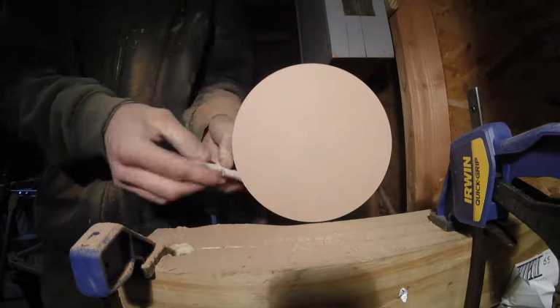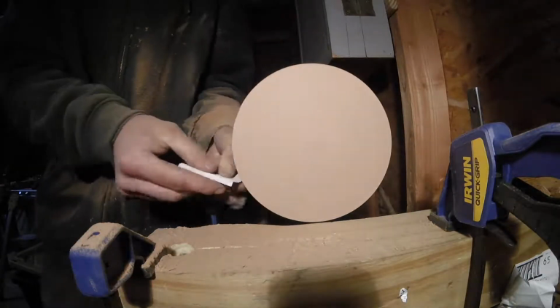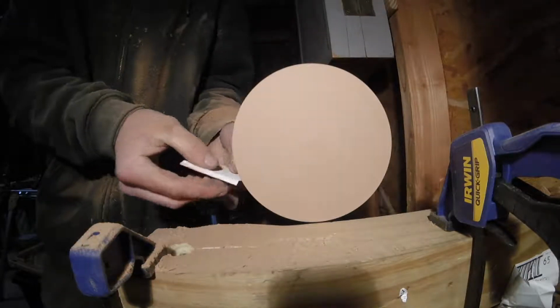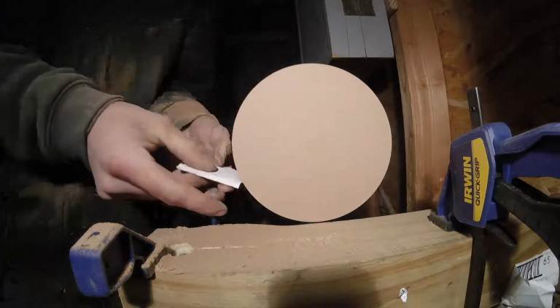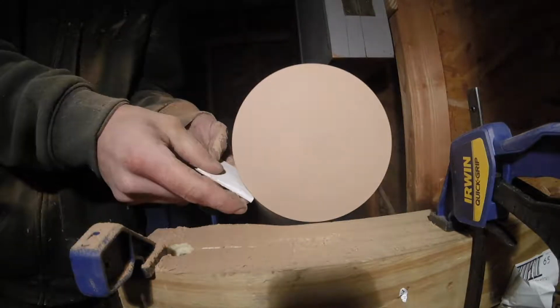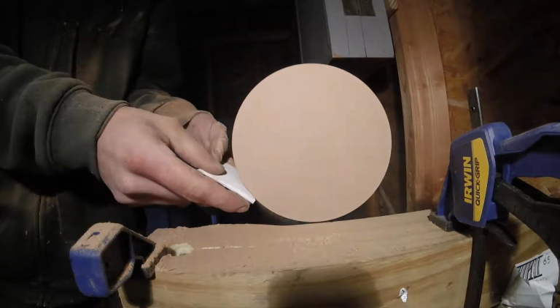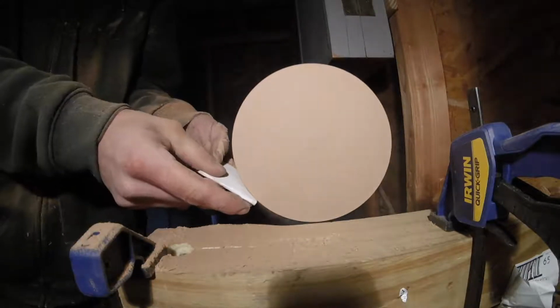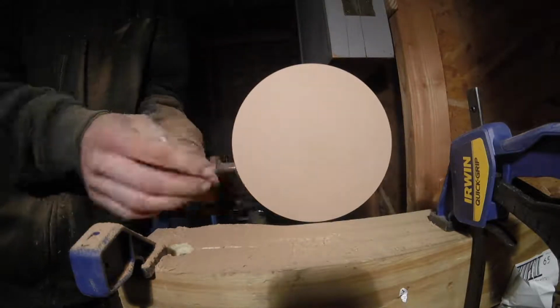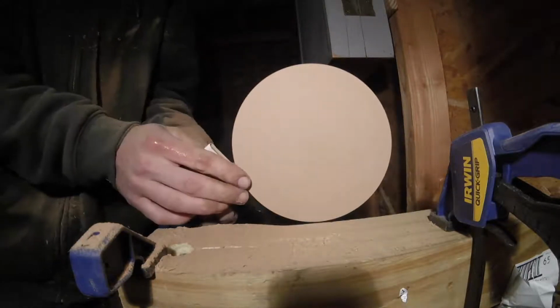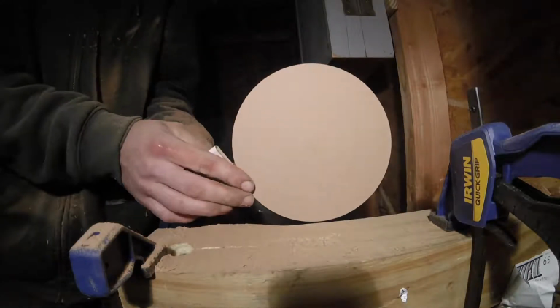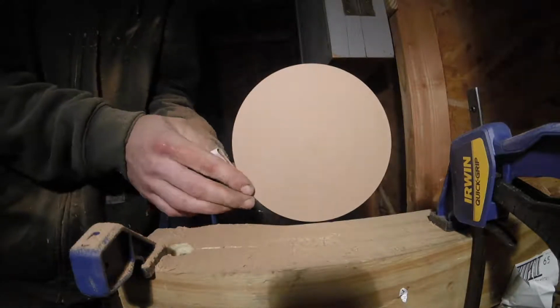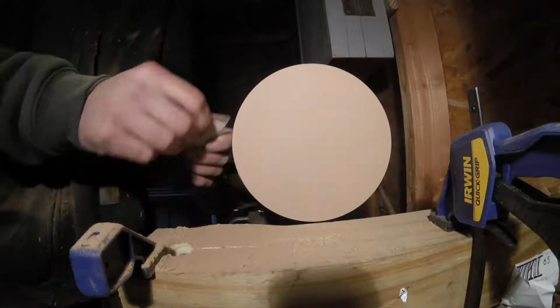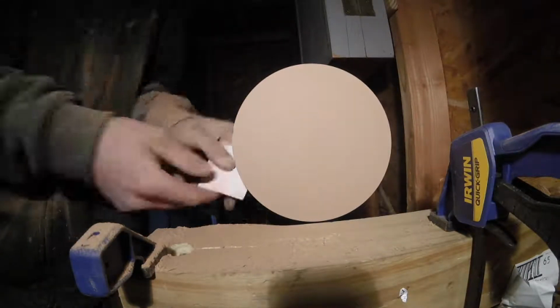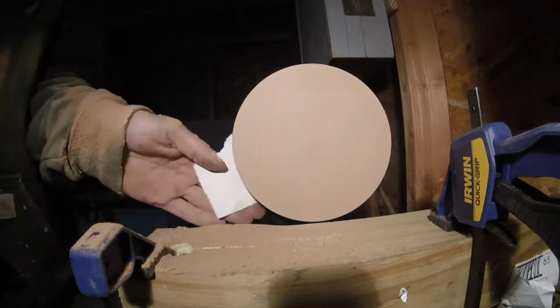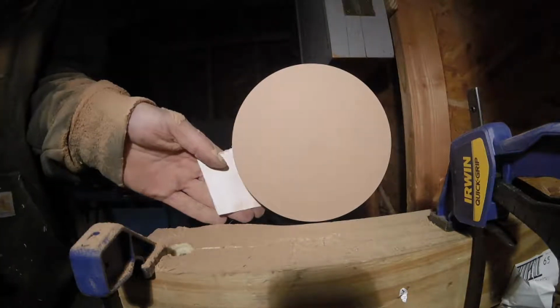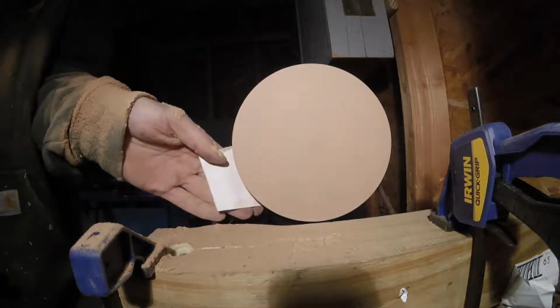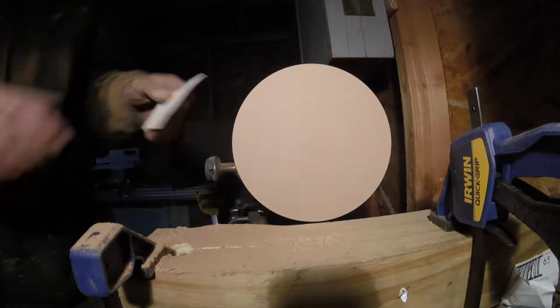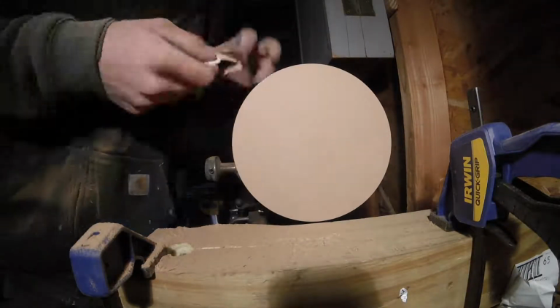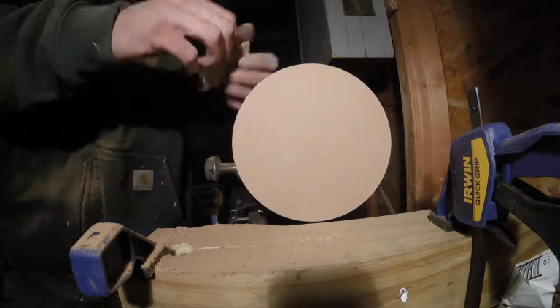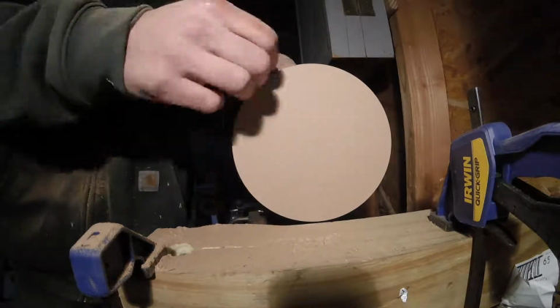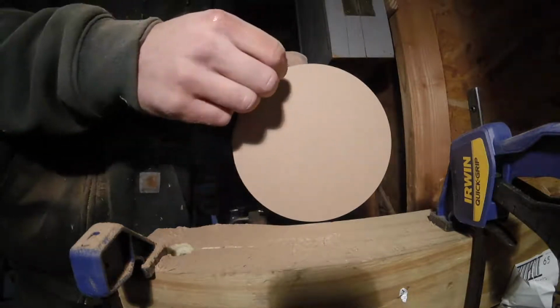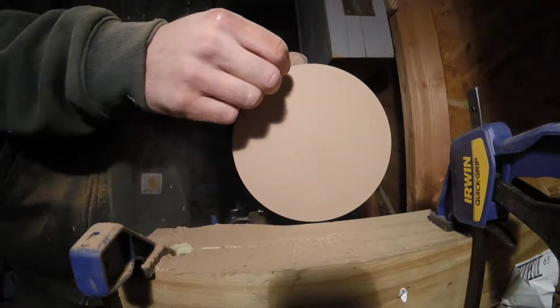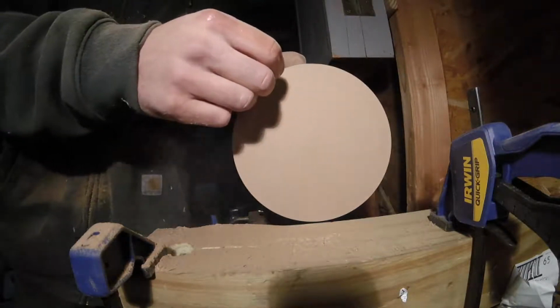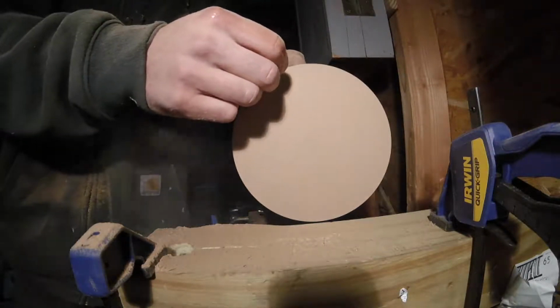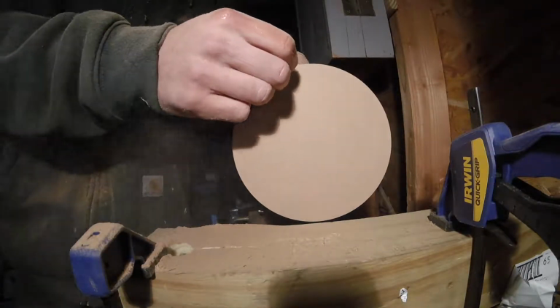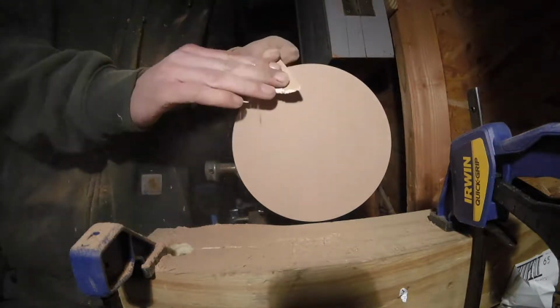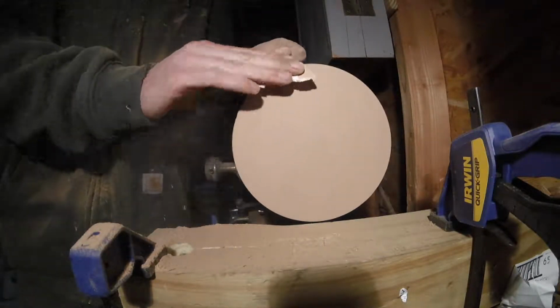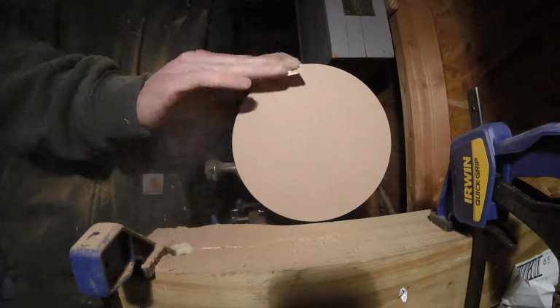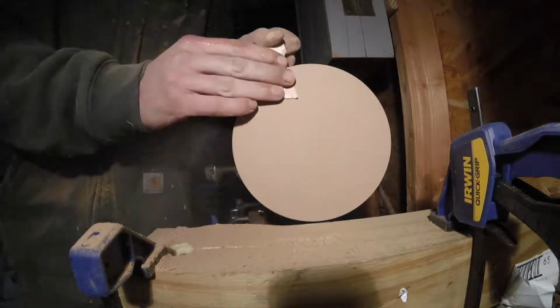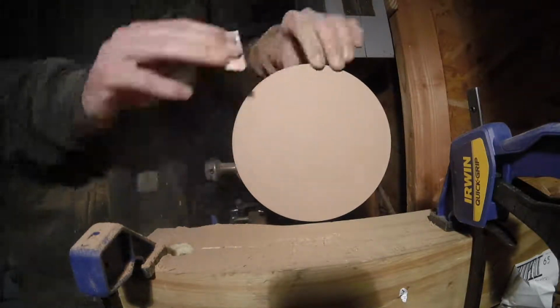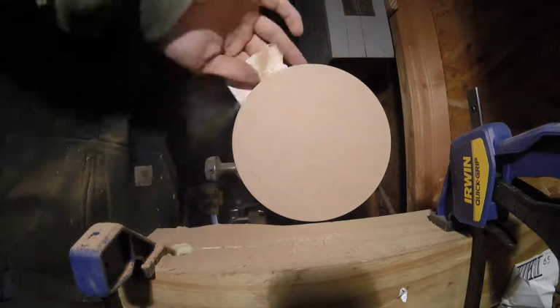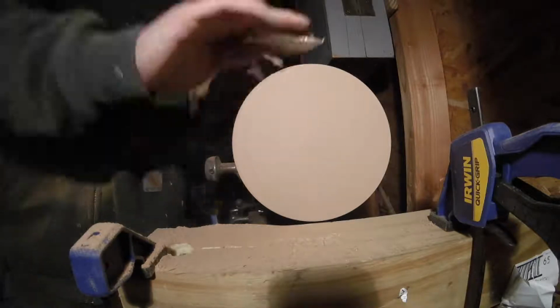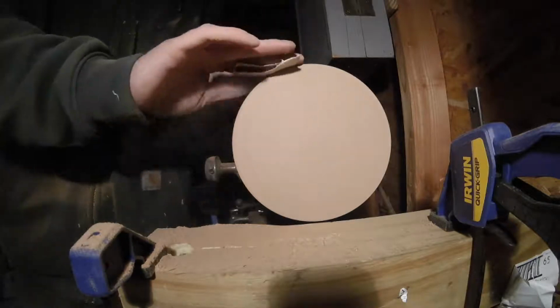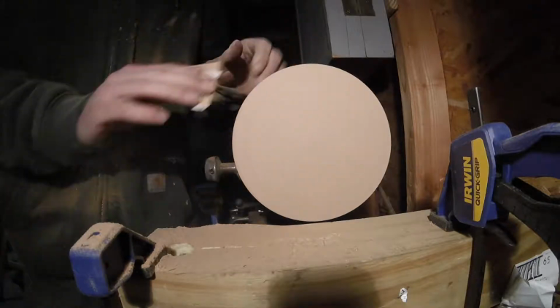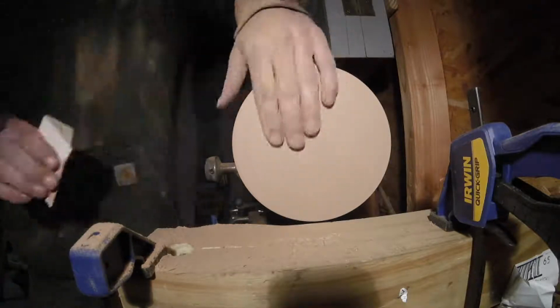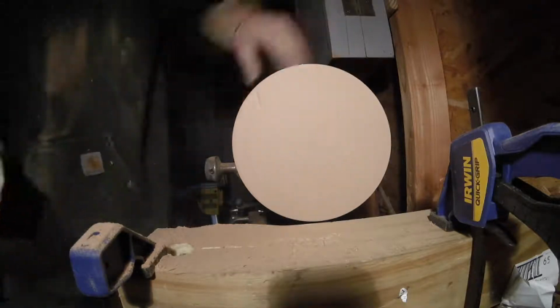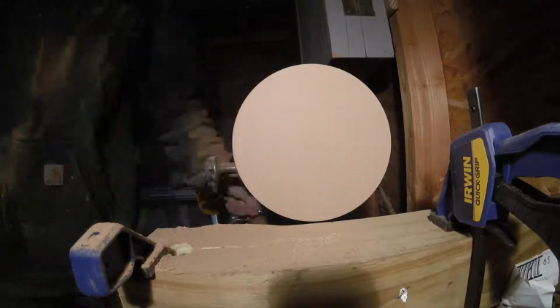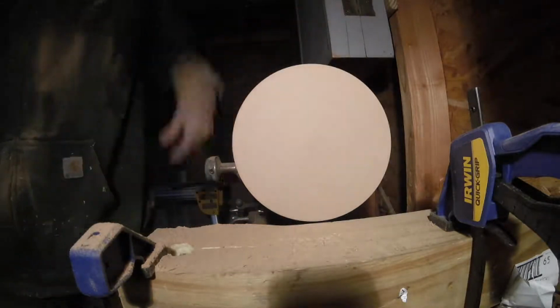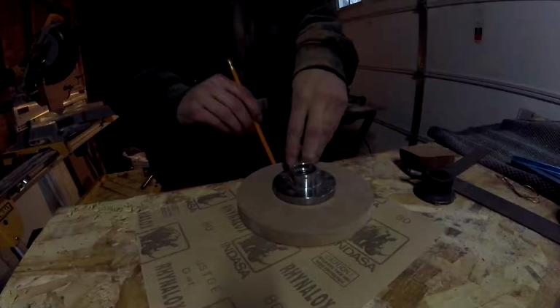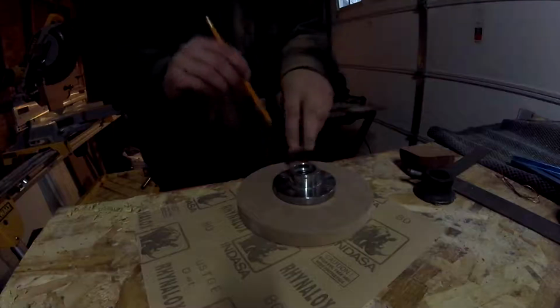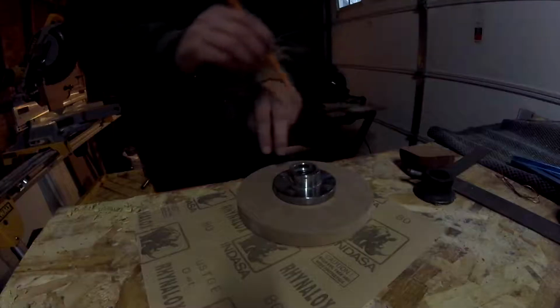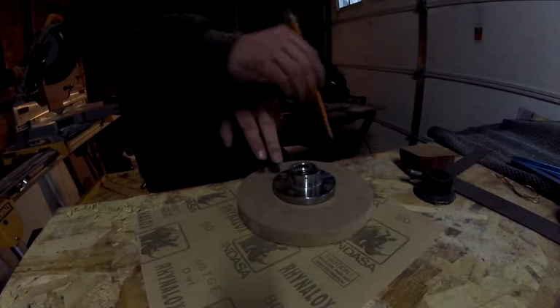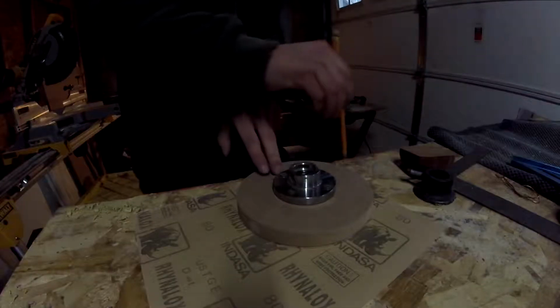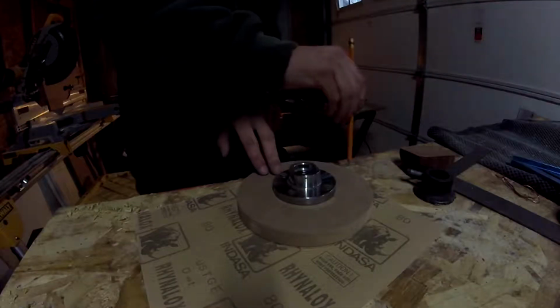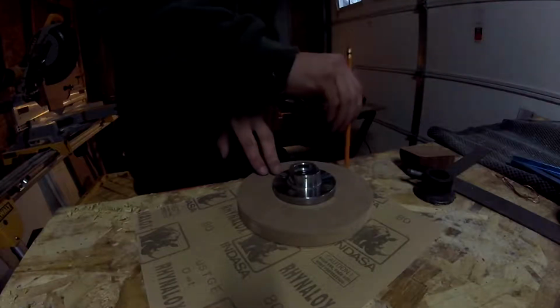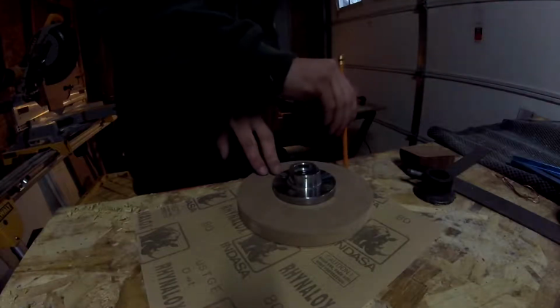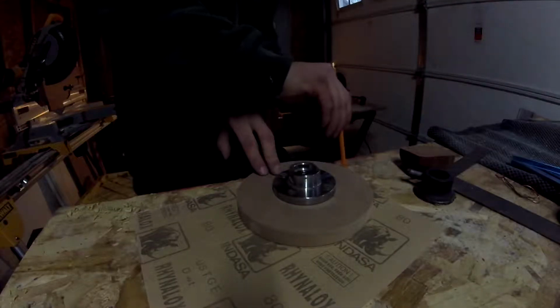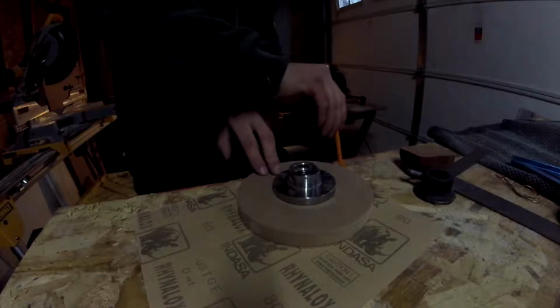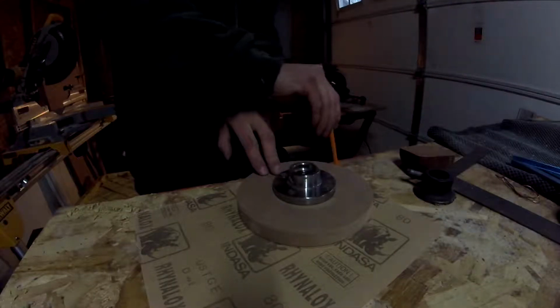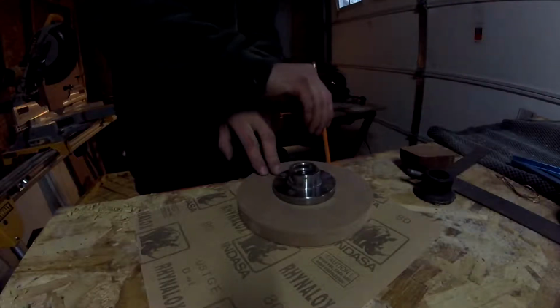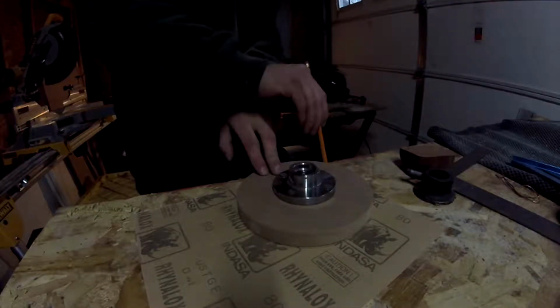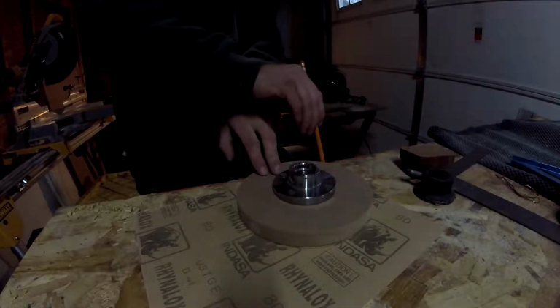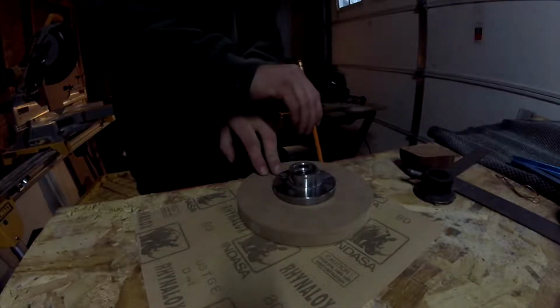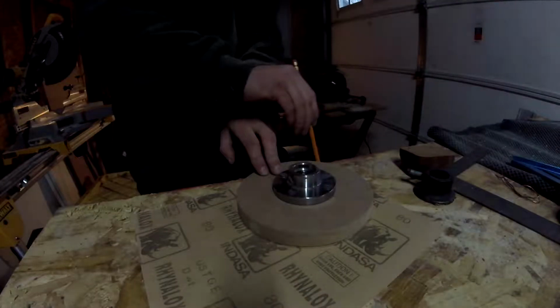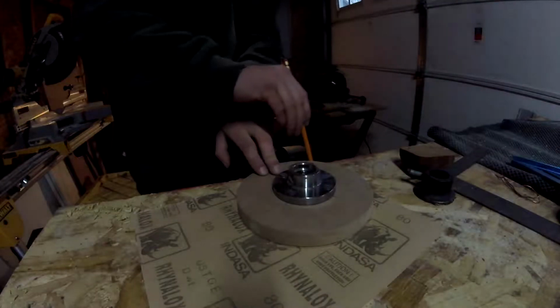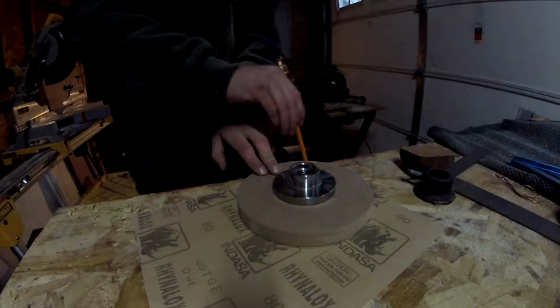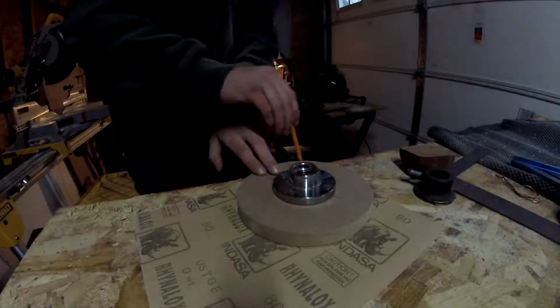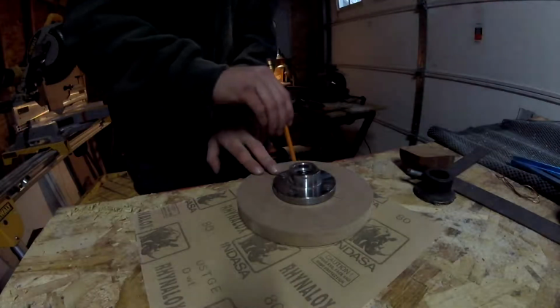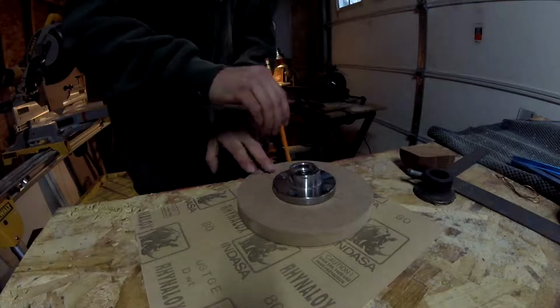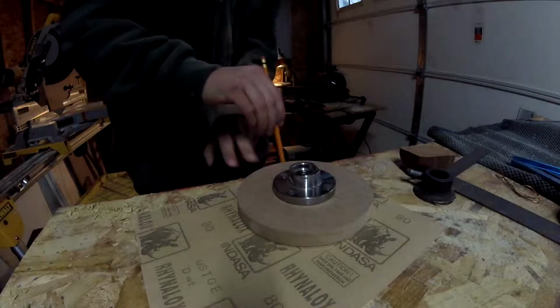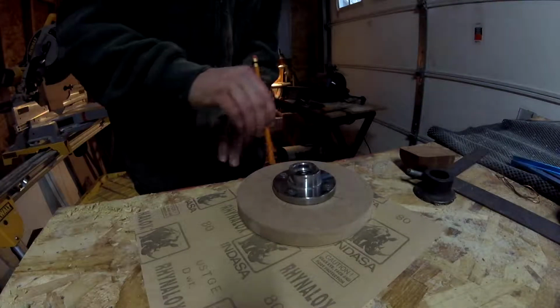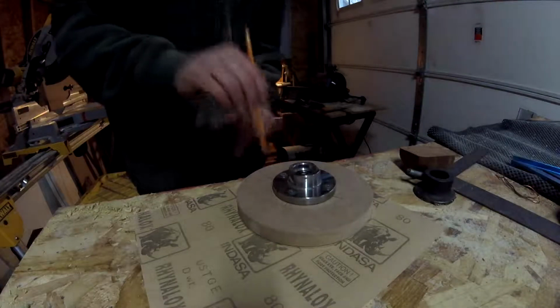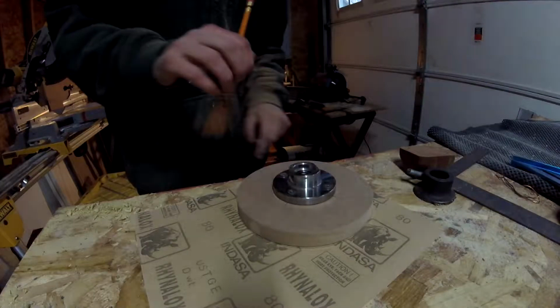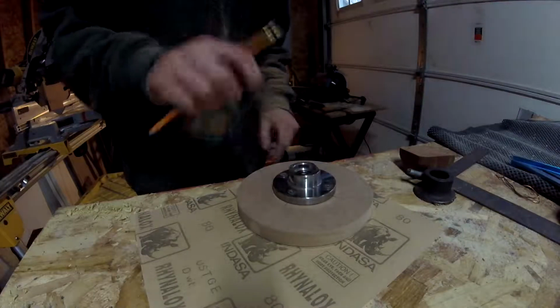I'll now use some sandpaper, just to break the edge a little bit. Now I can trace the circle on a piece of sandpaper.